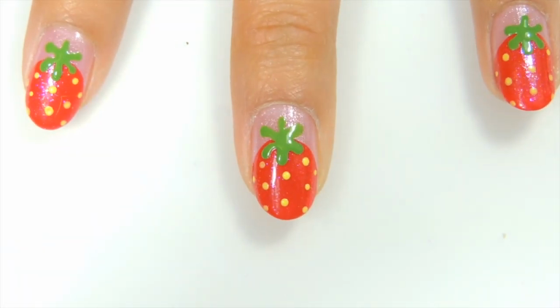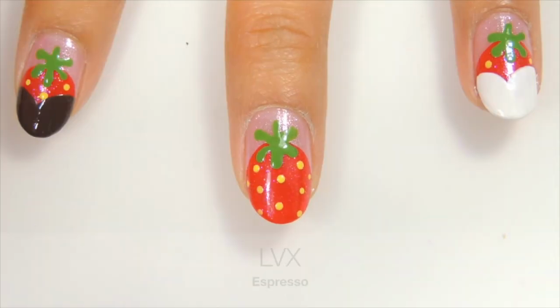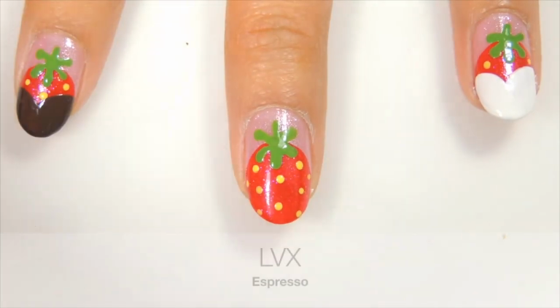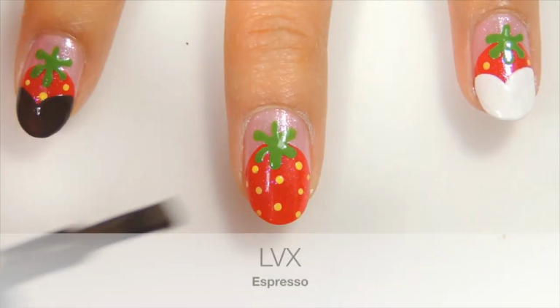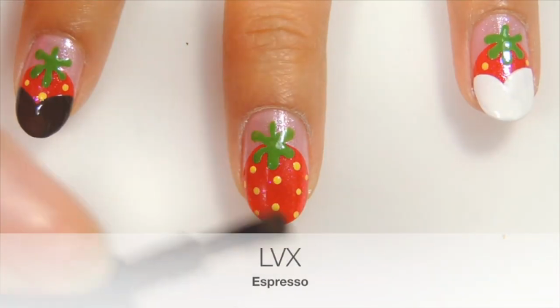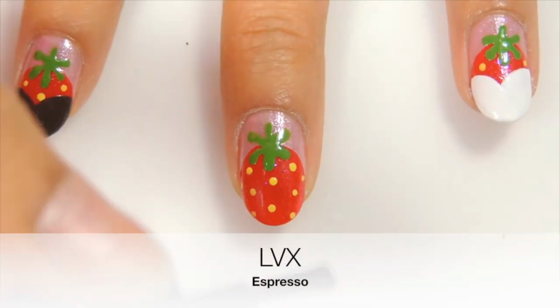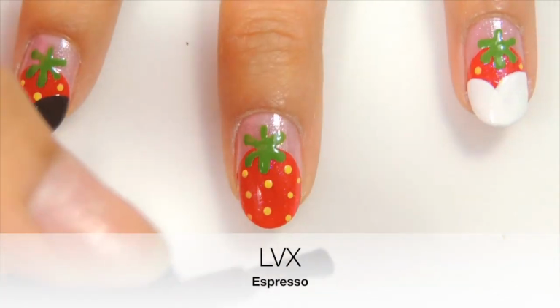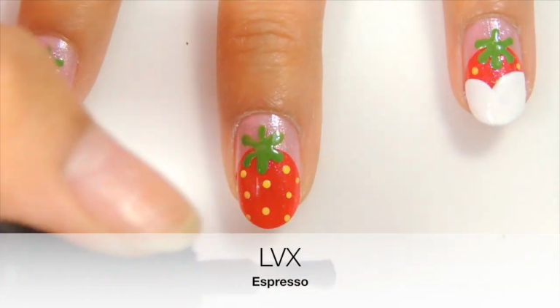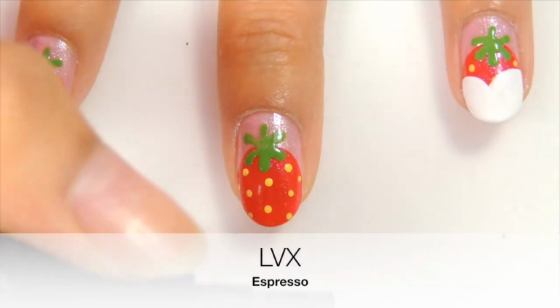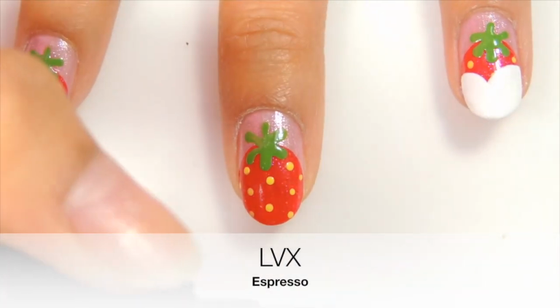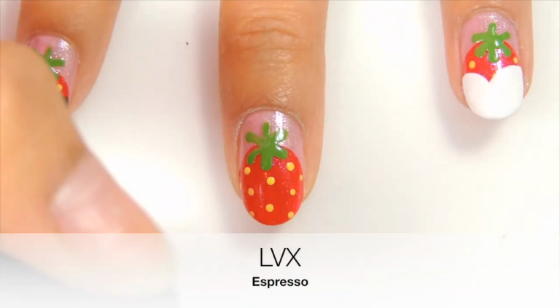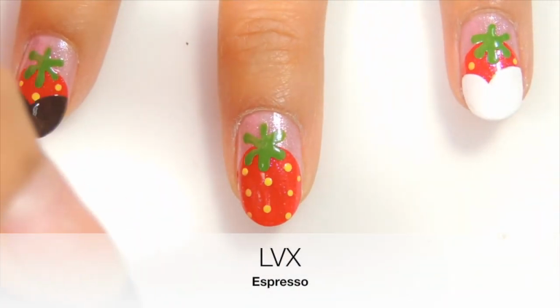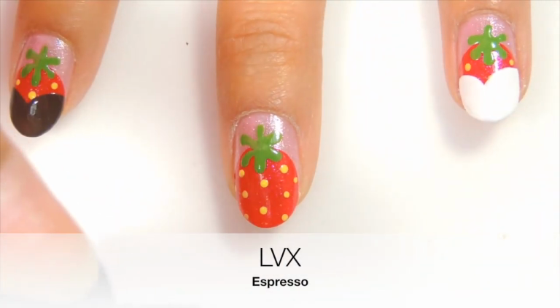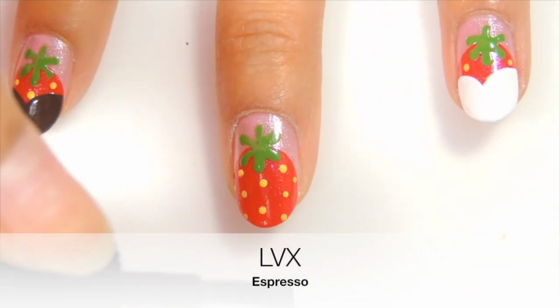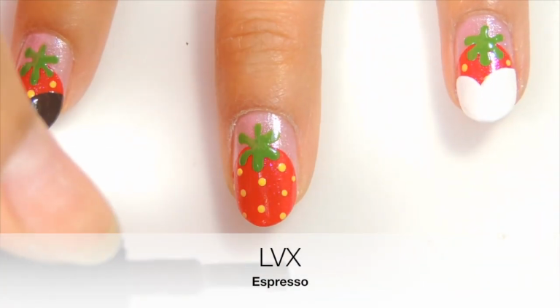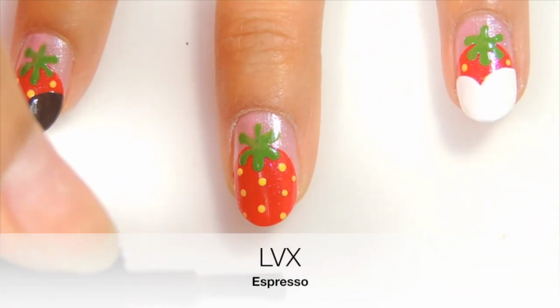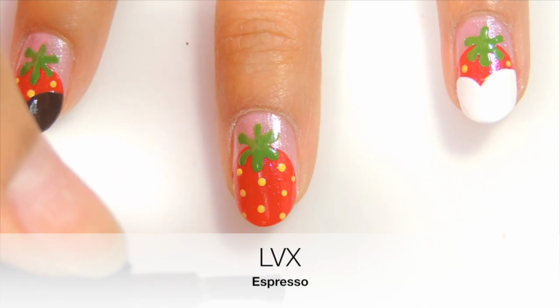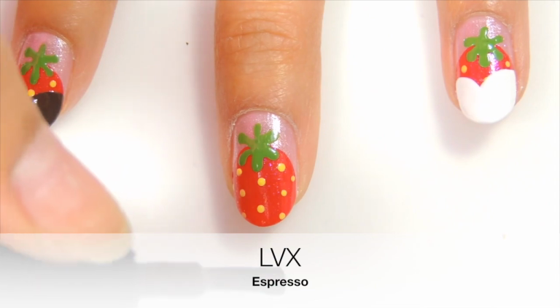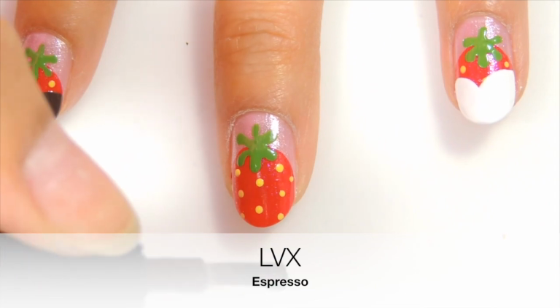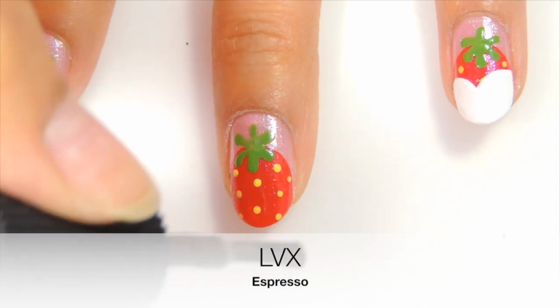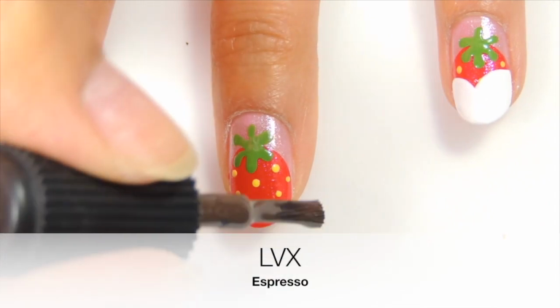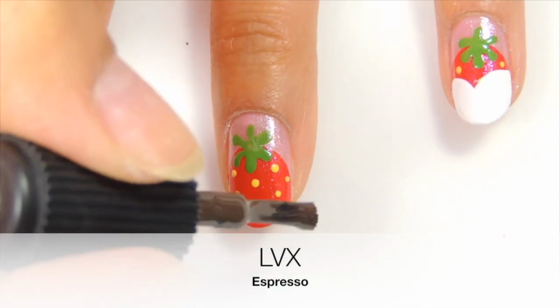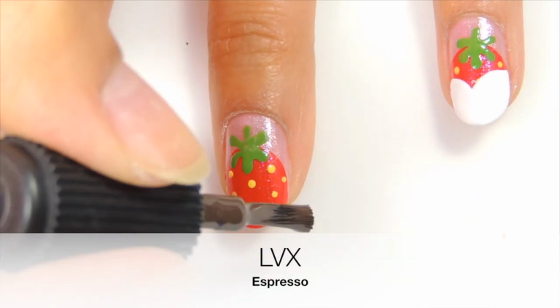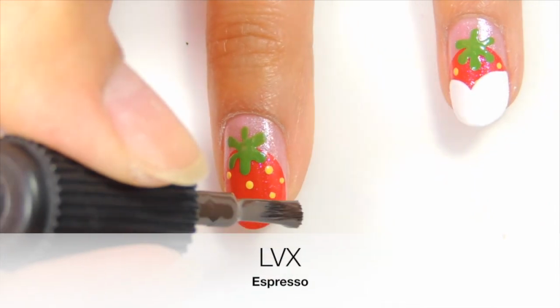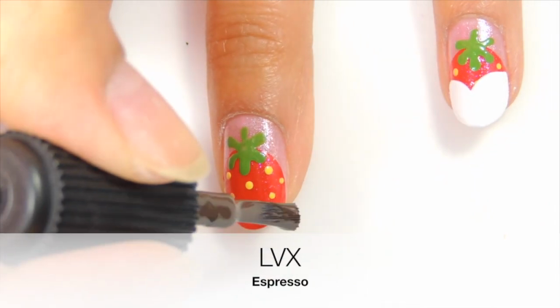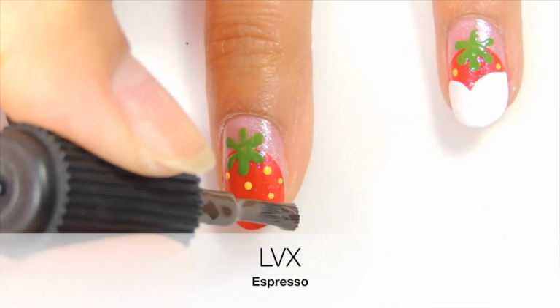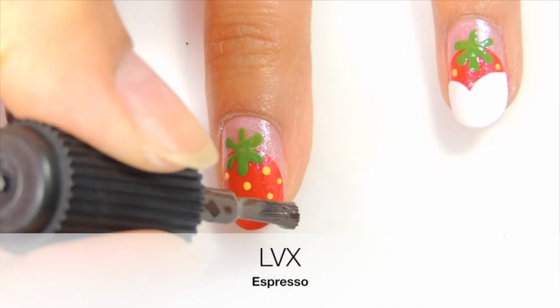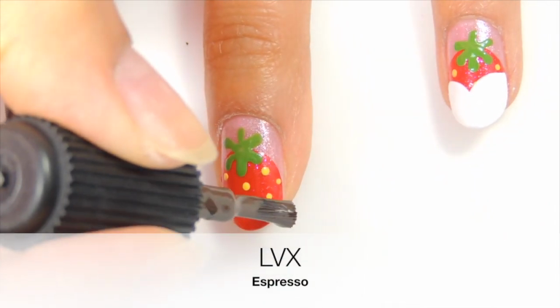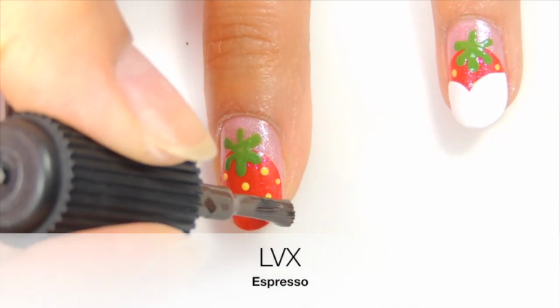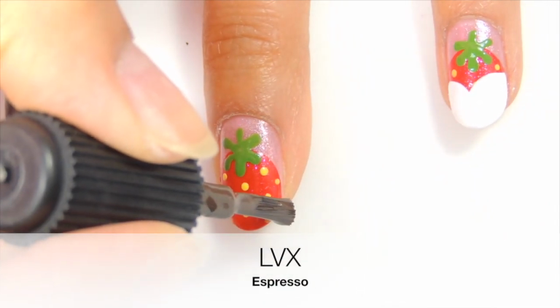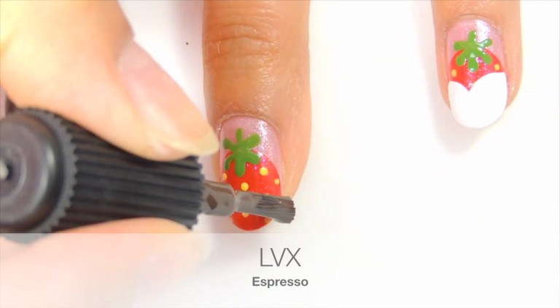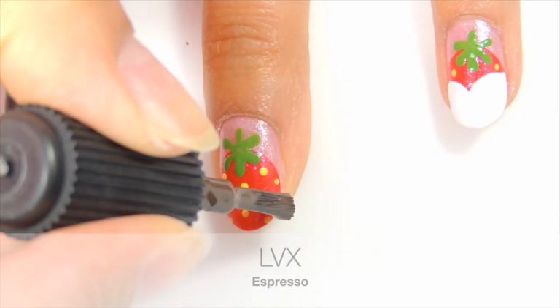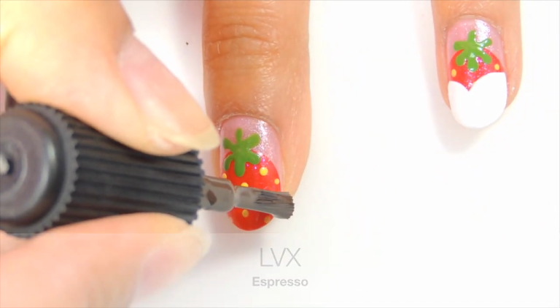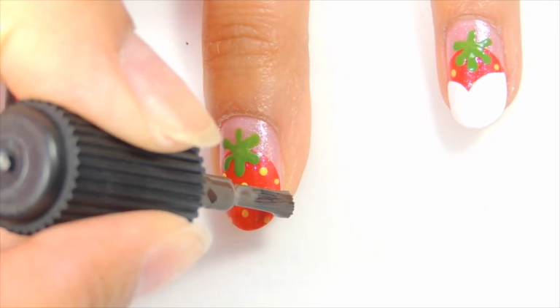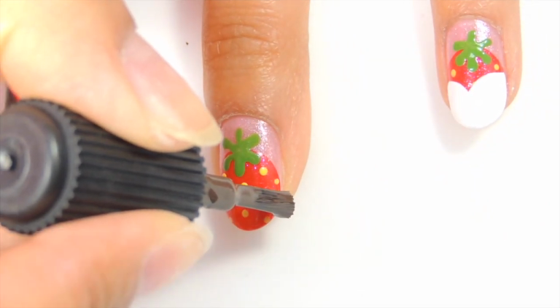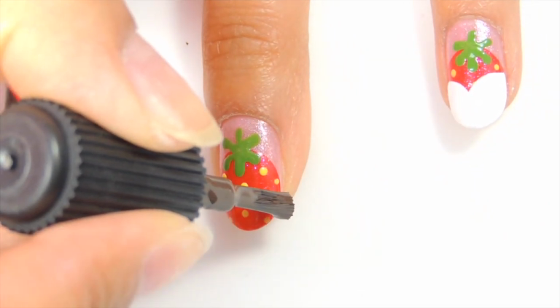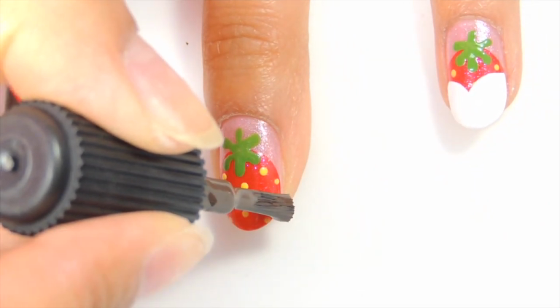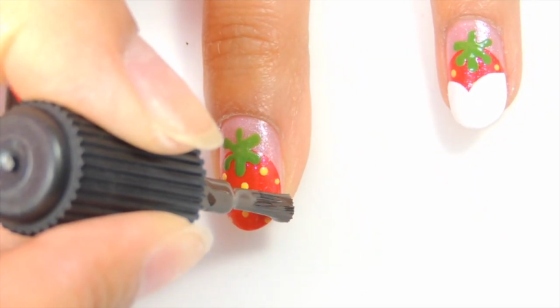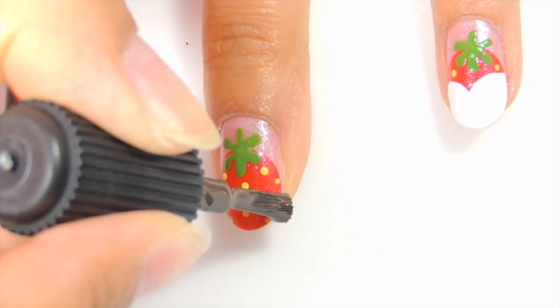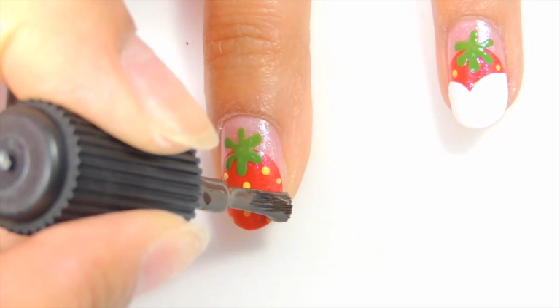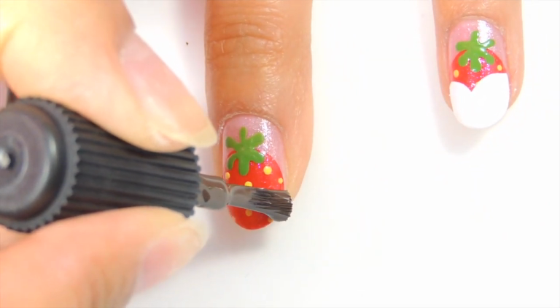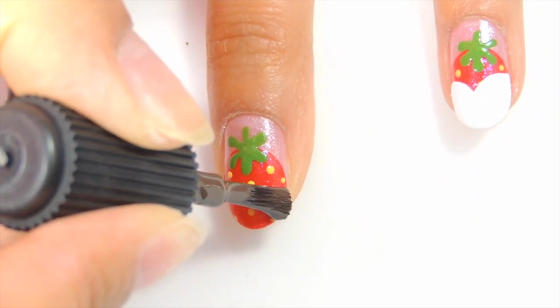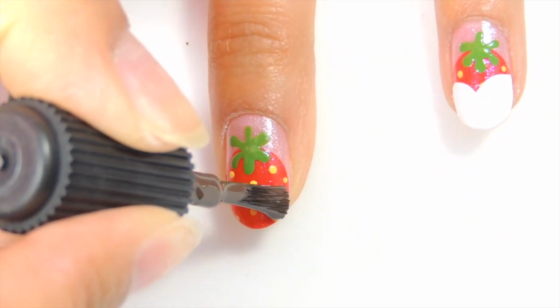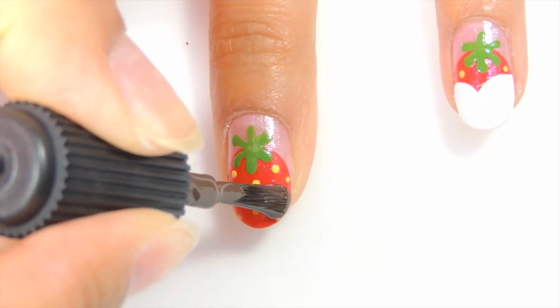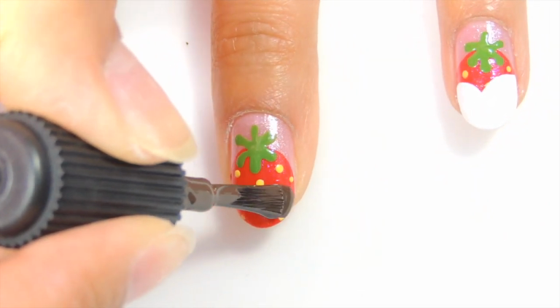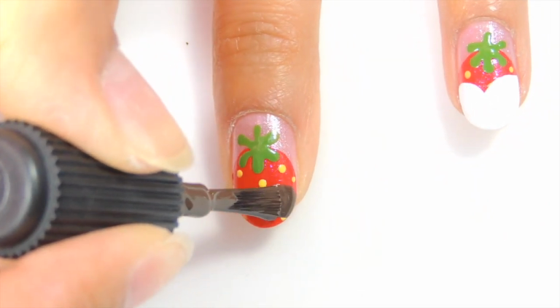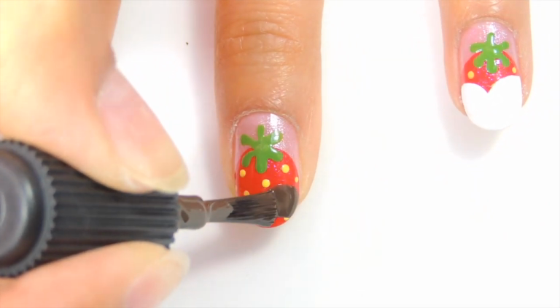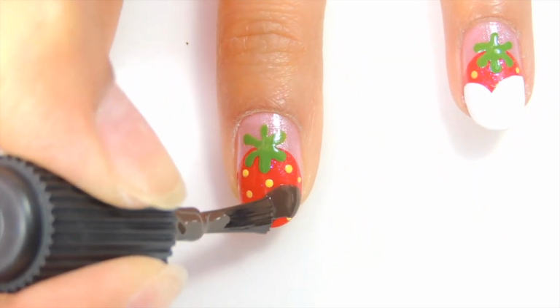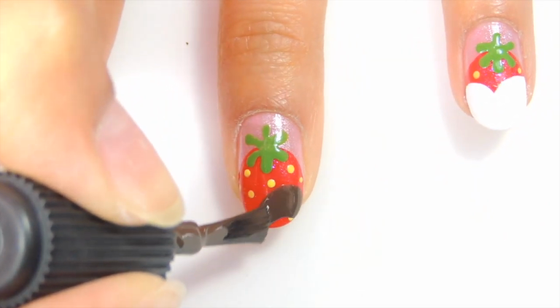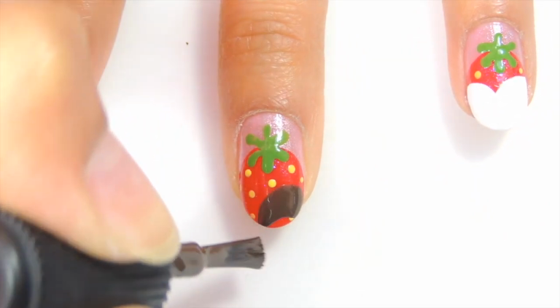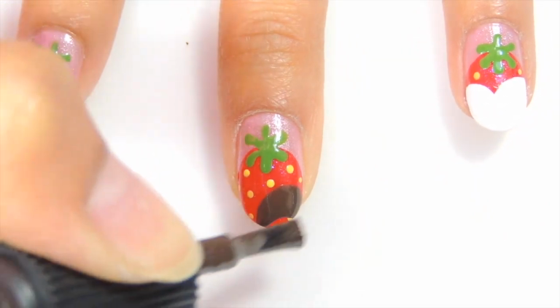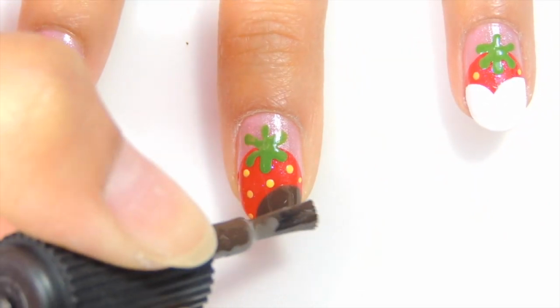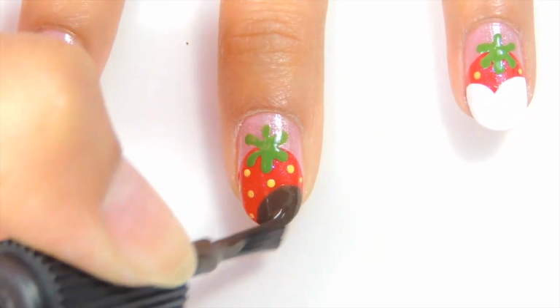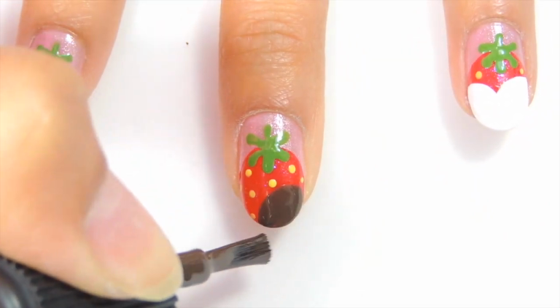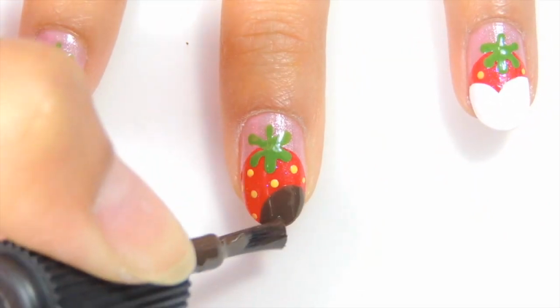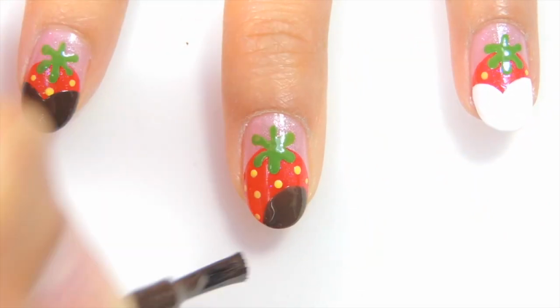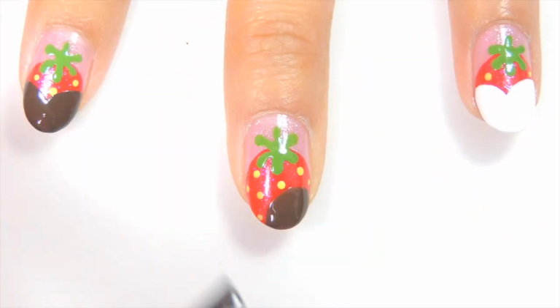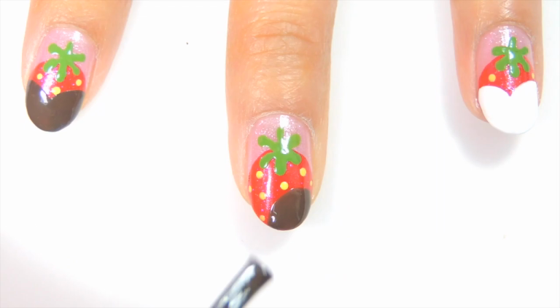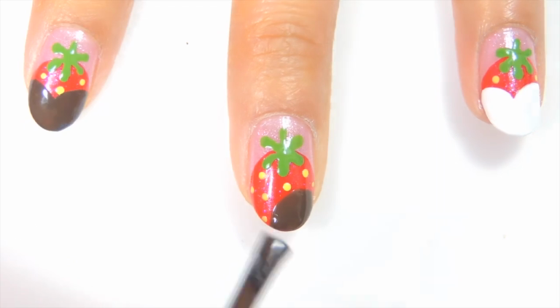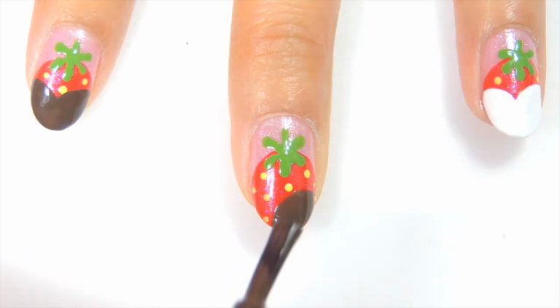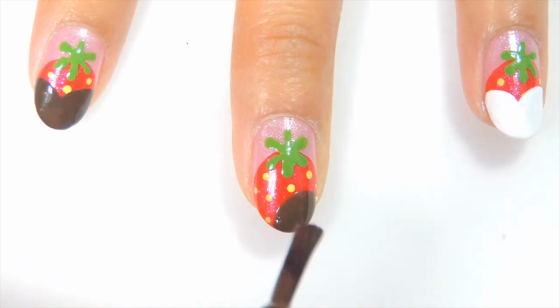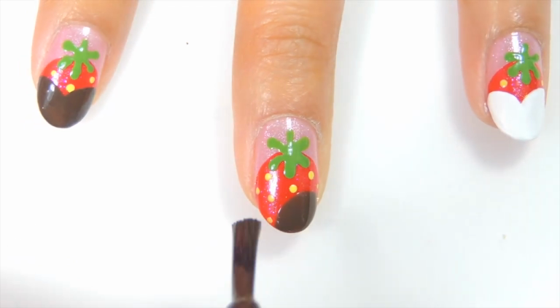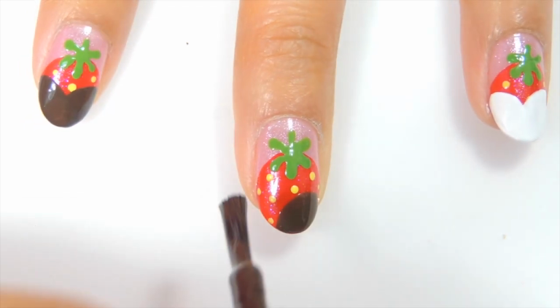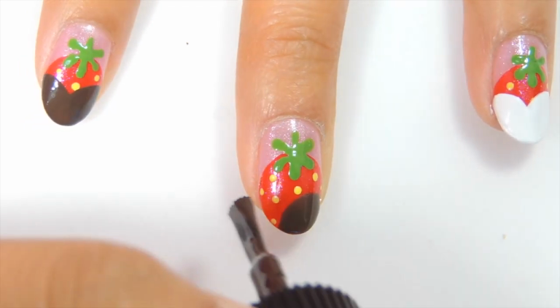Now taking a brown polish, you'll just want to create a heart shape. Are you craving chocolate dipped strawberry nails yet? Because I am!